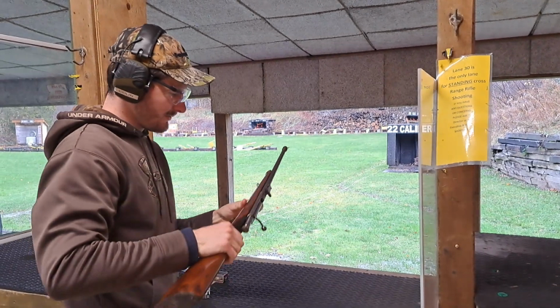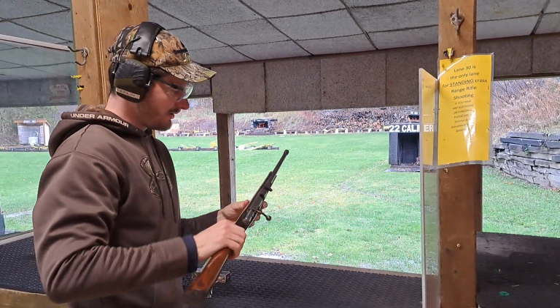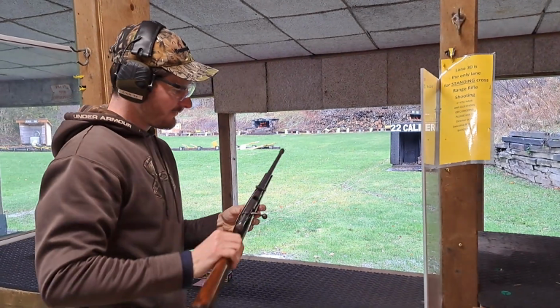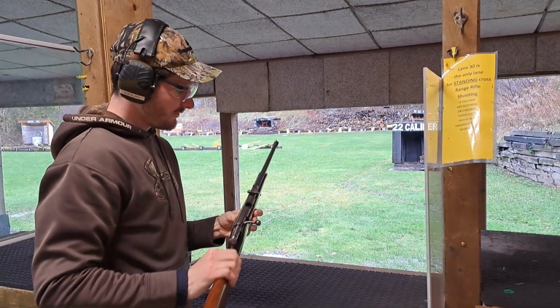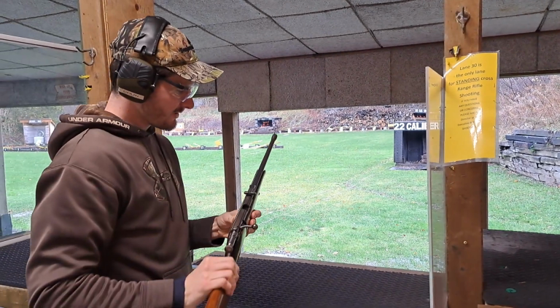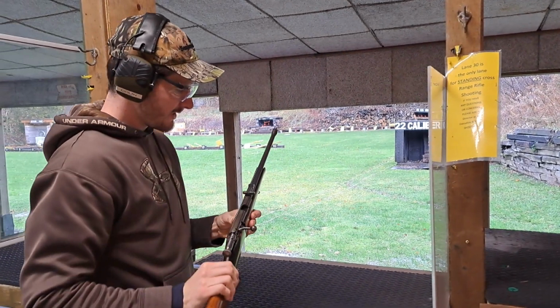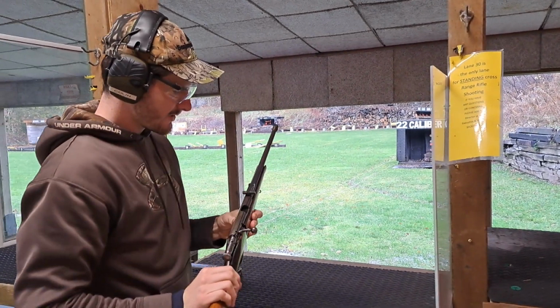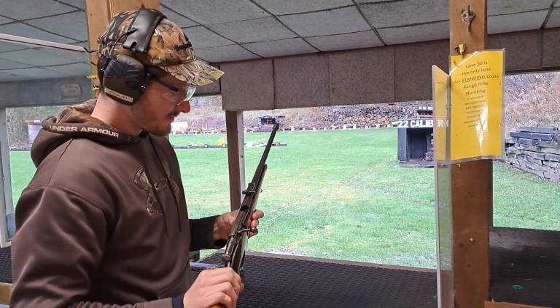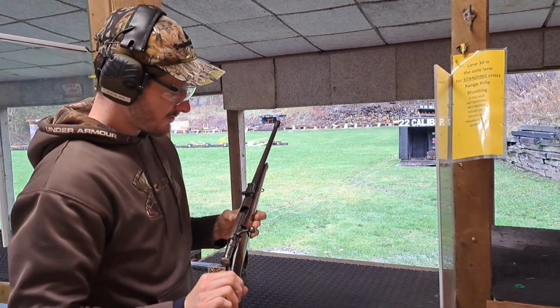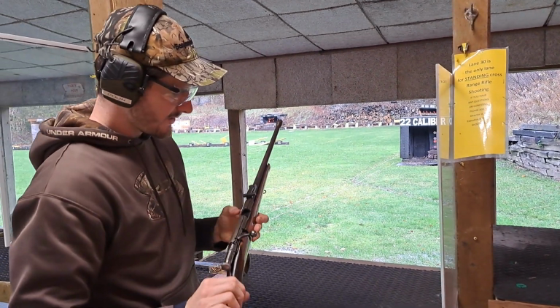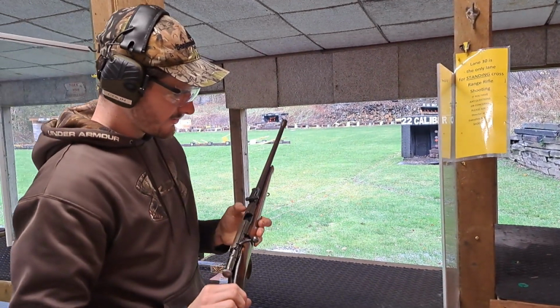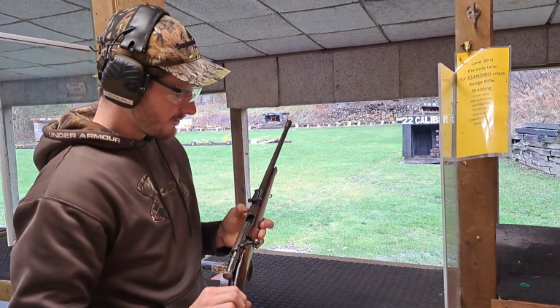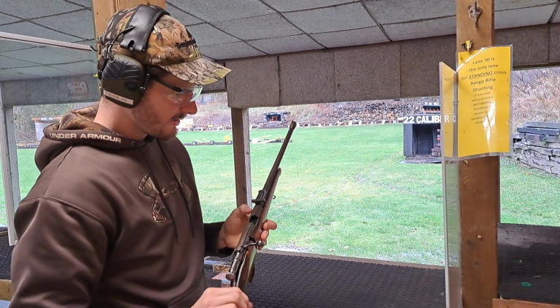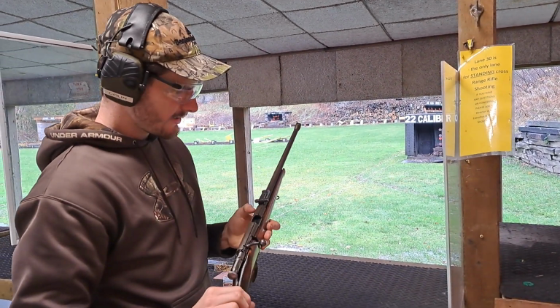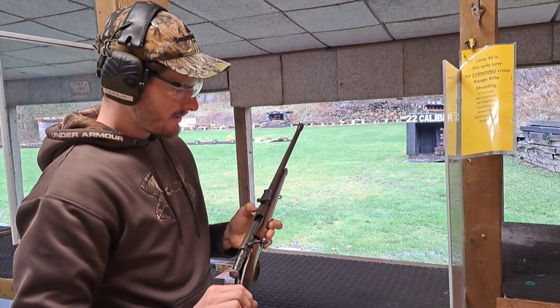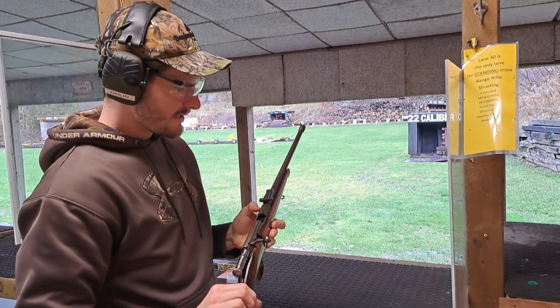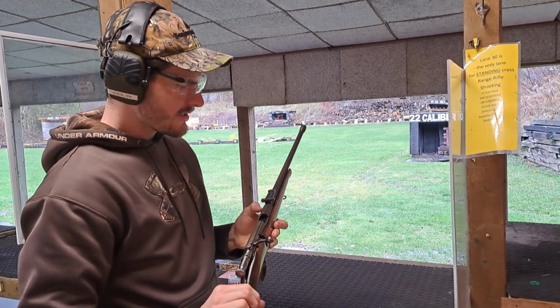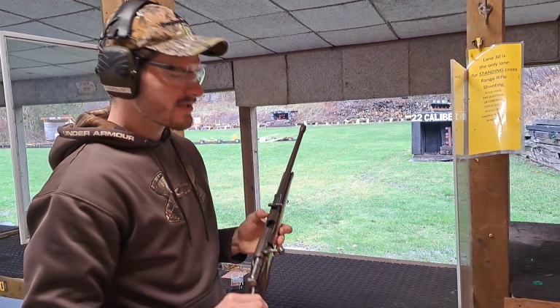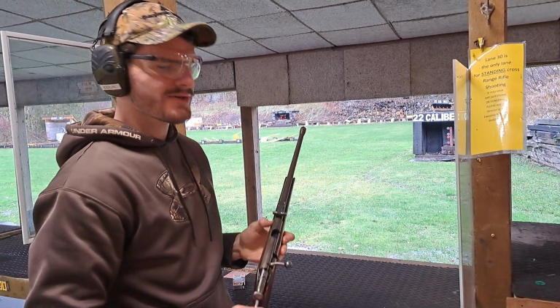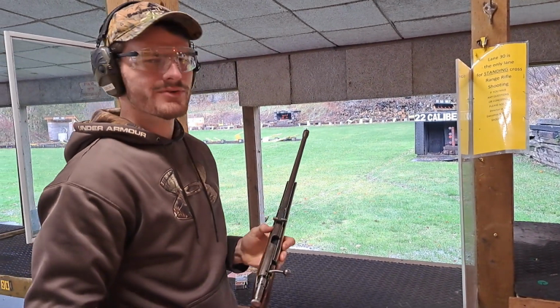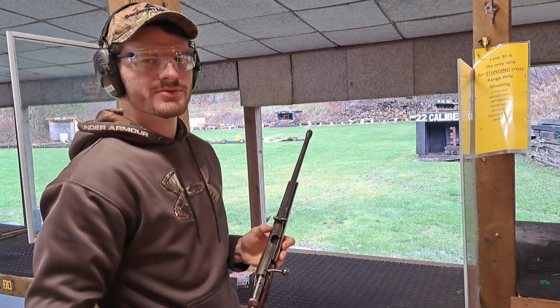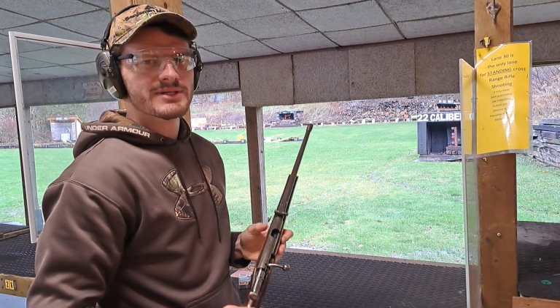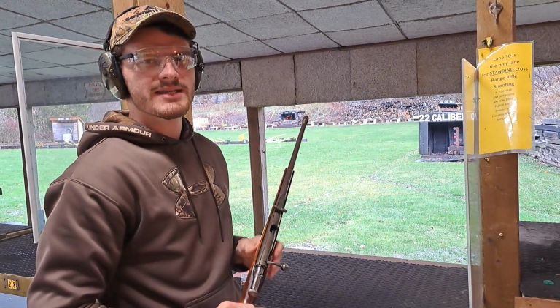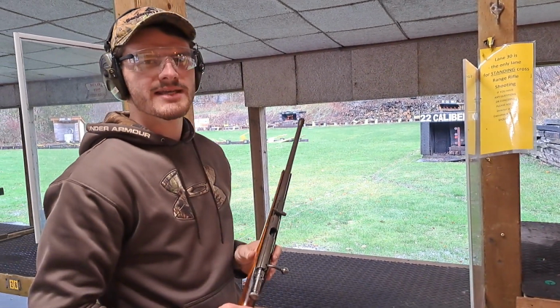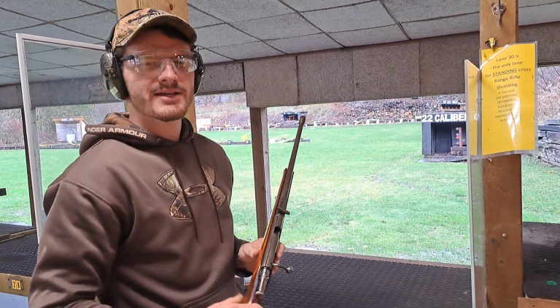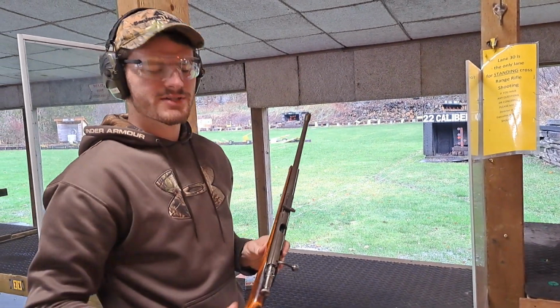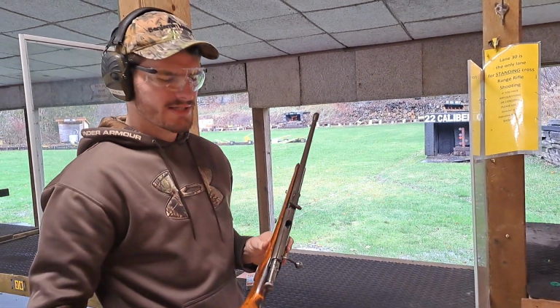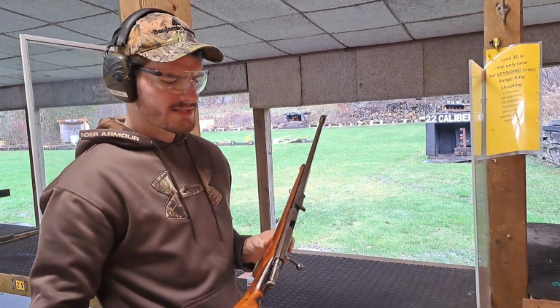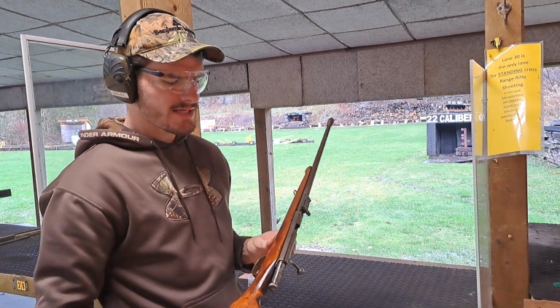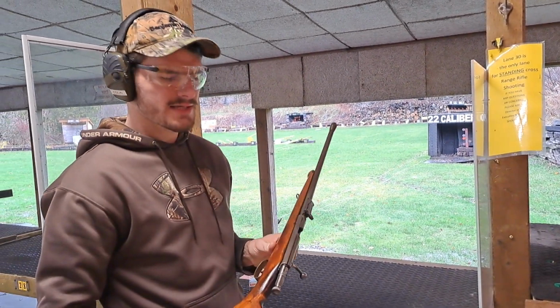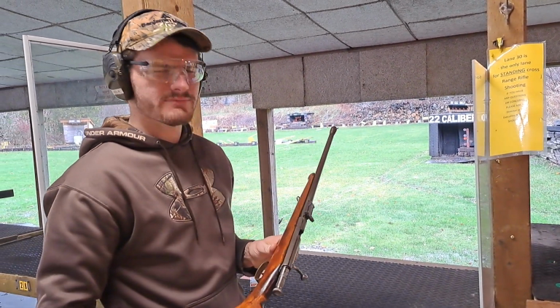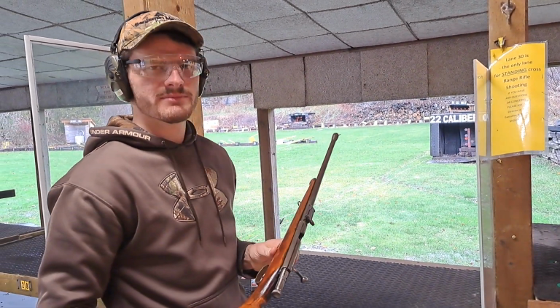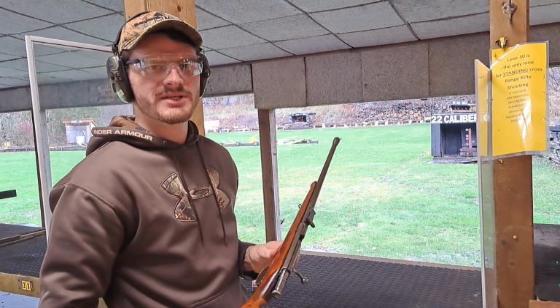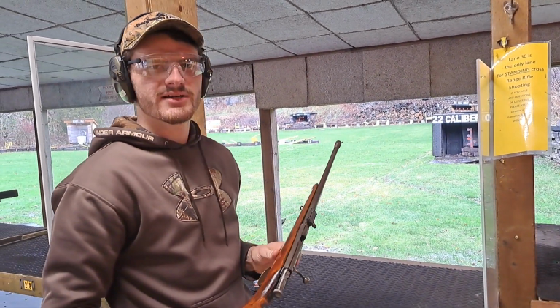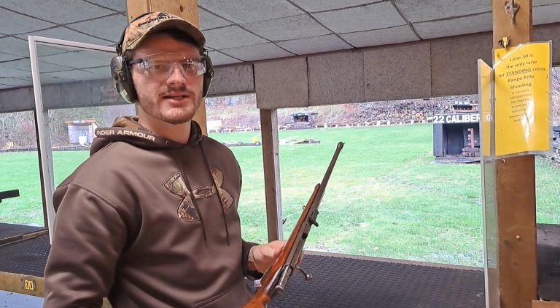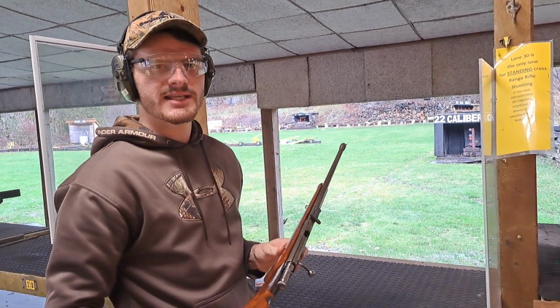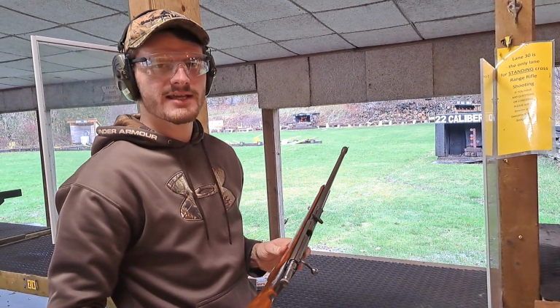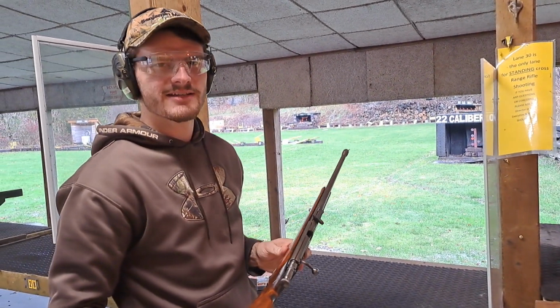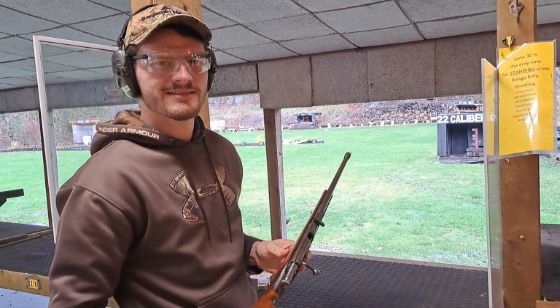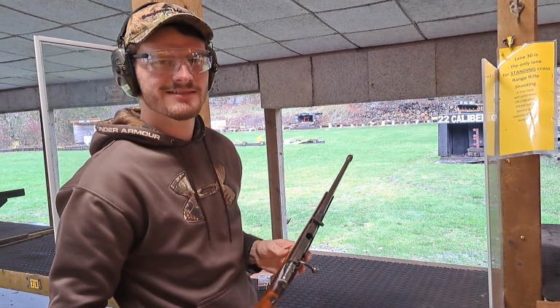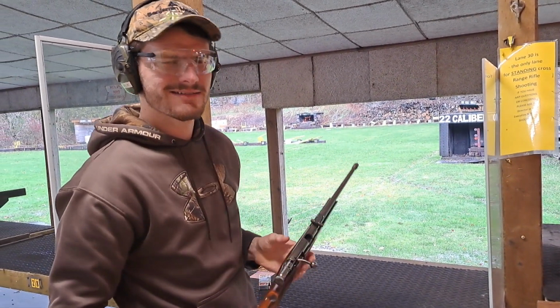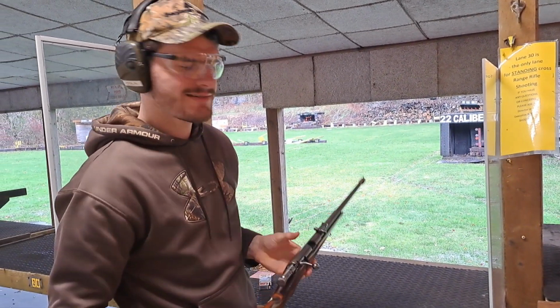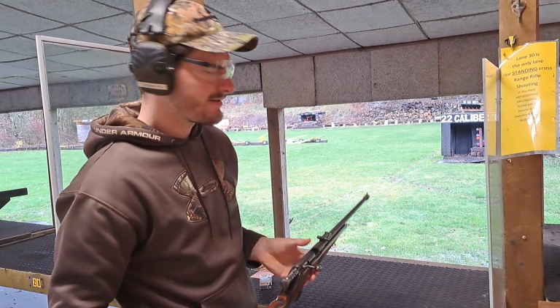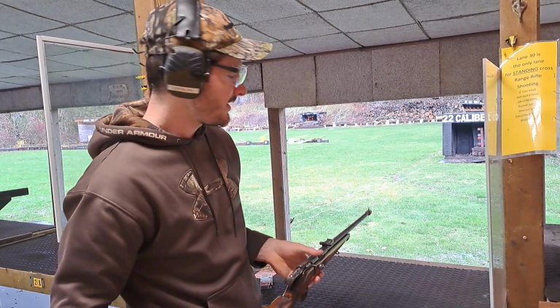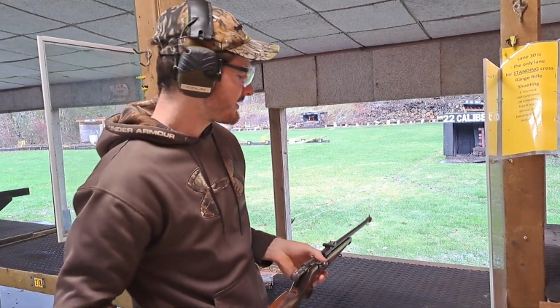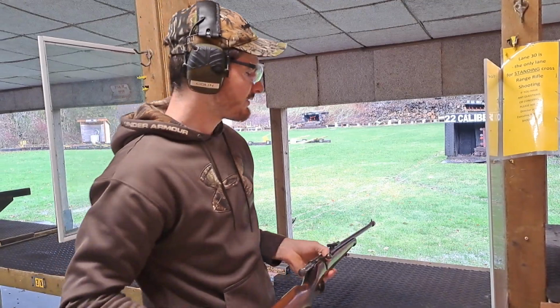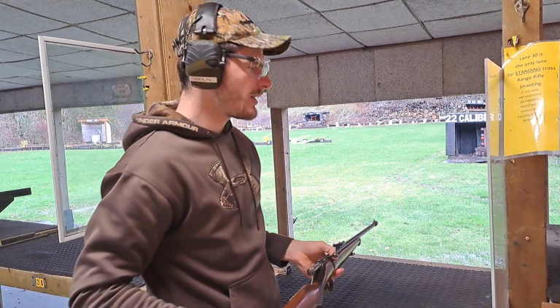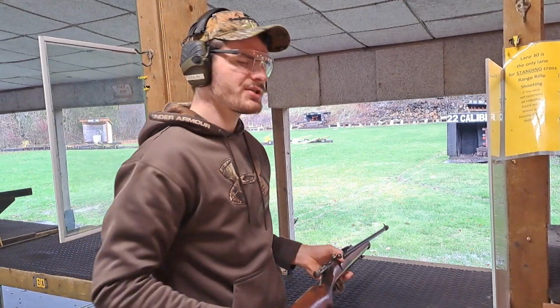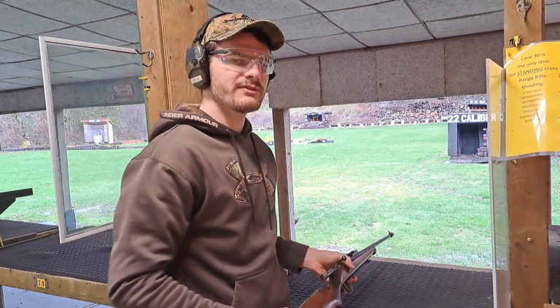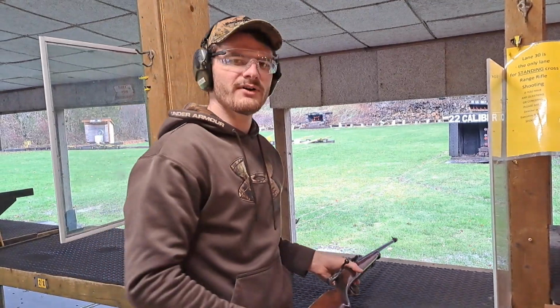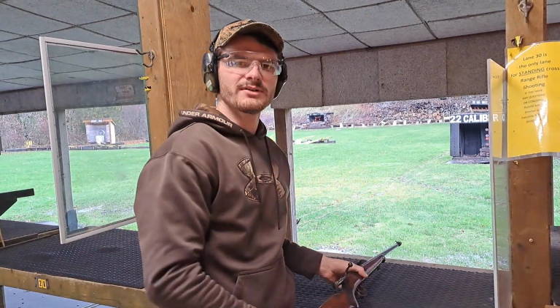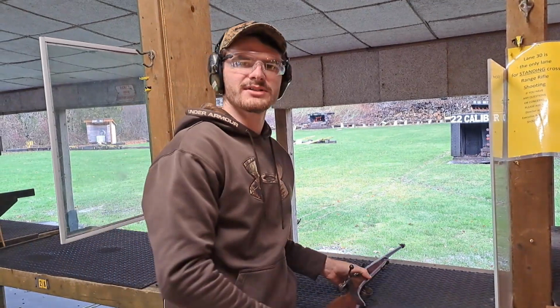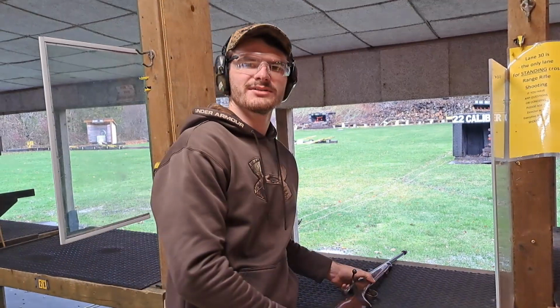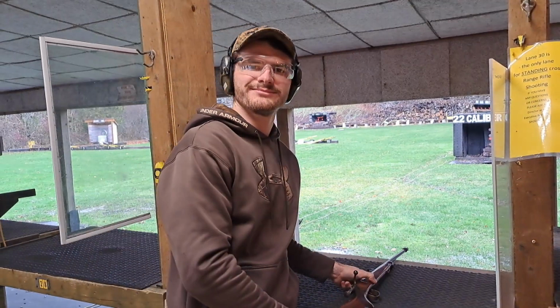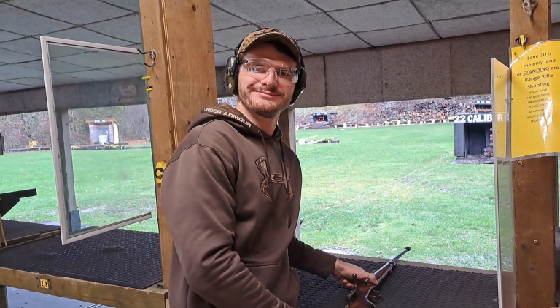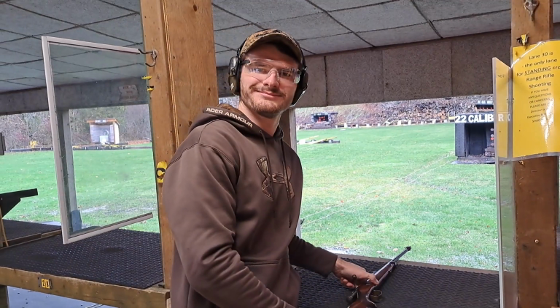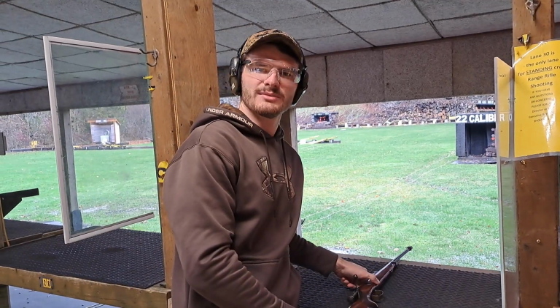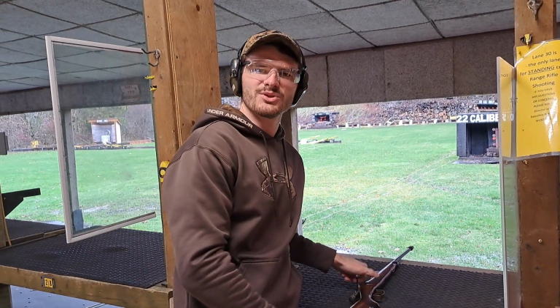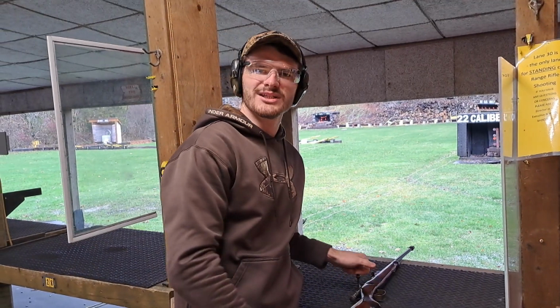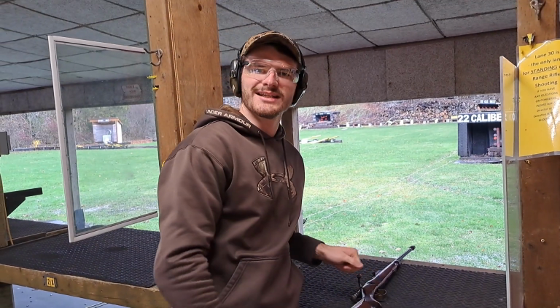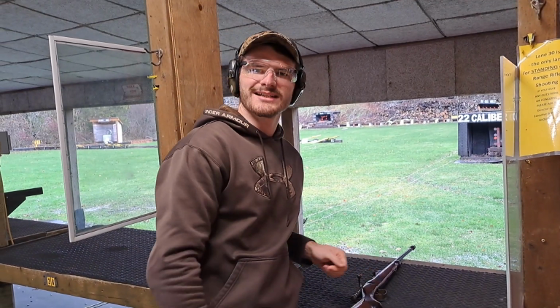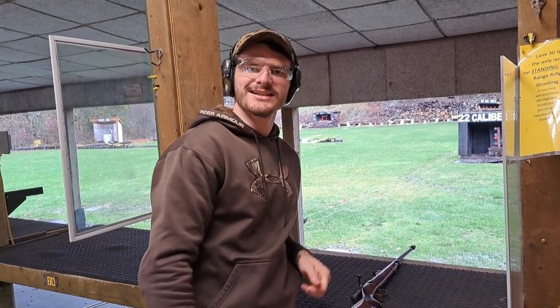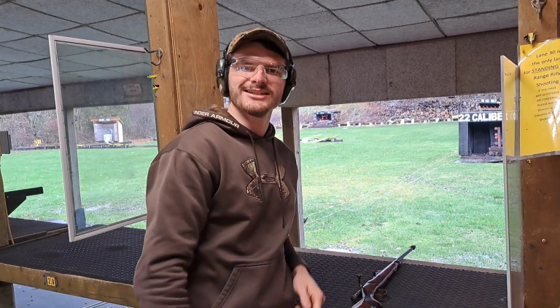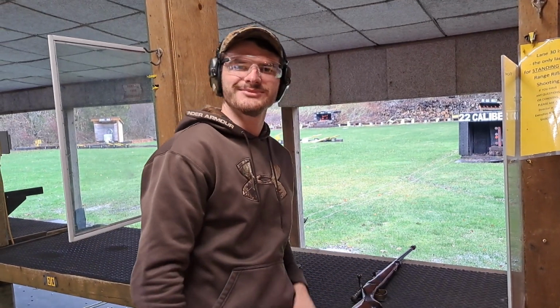Well folks, that's just a quick look at a T03-16 from here in Canada. Thanks for watching, folks. See you next time.